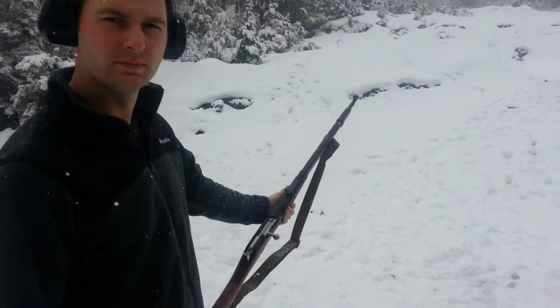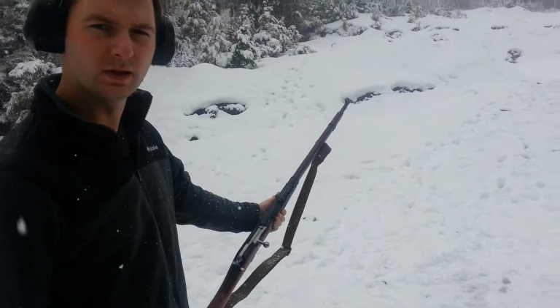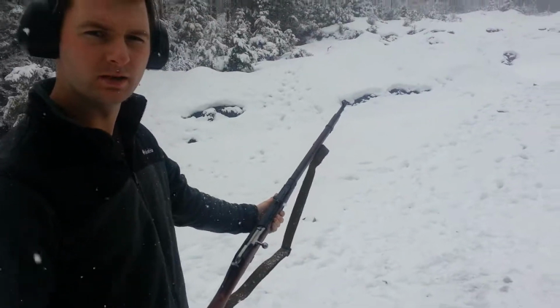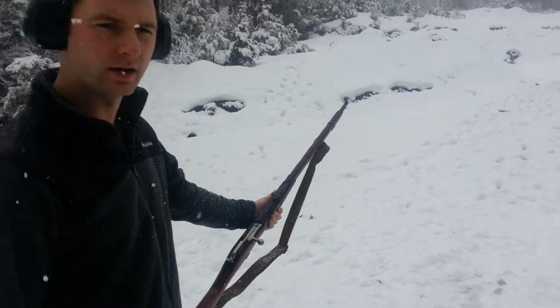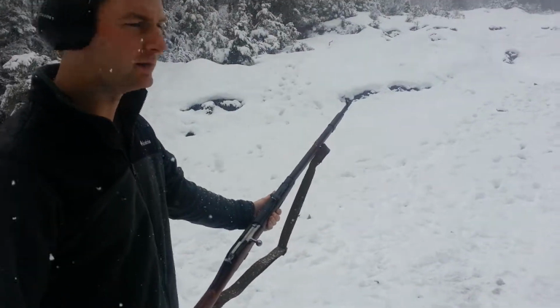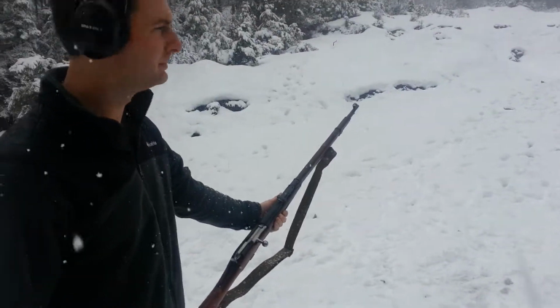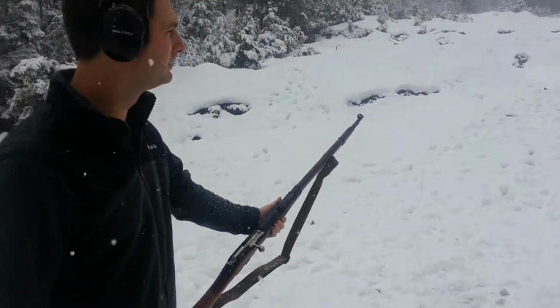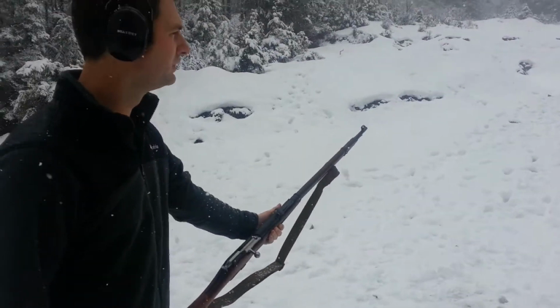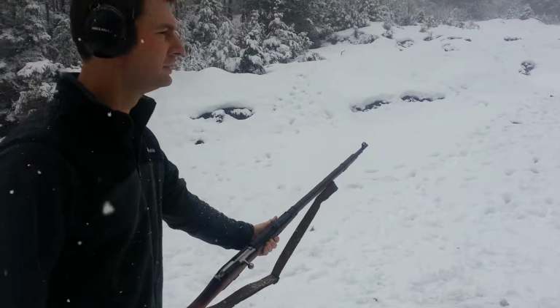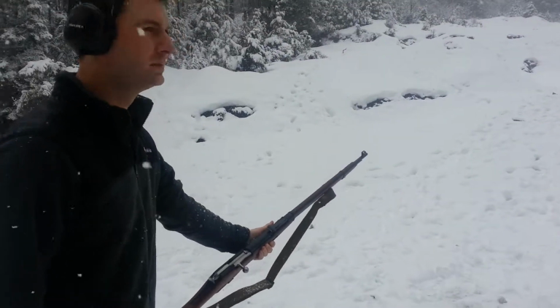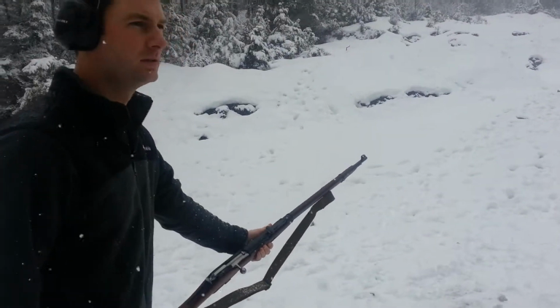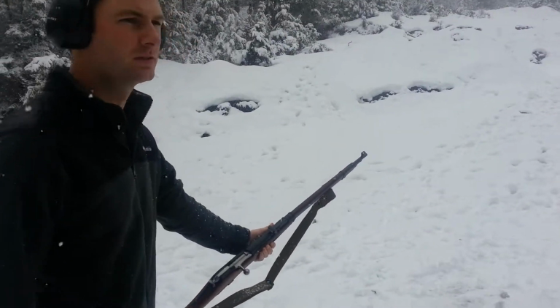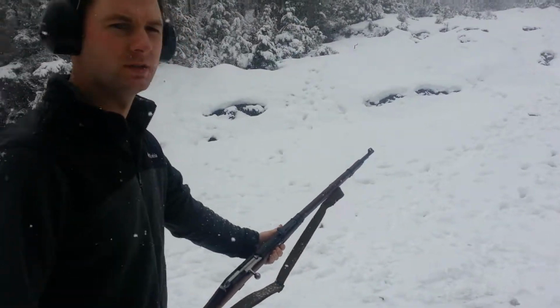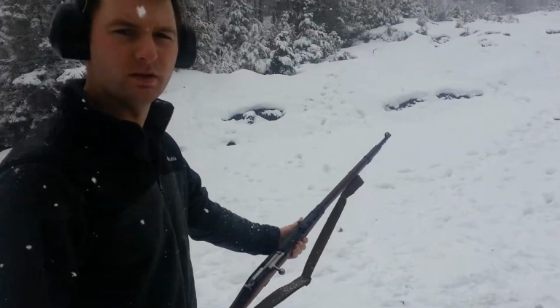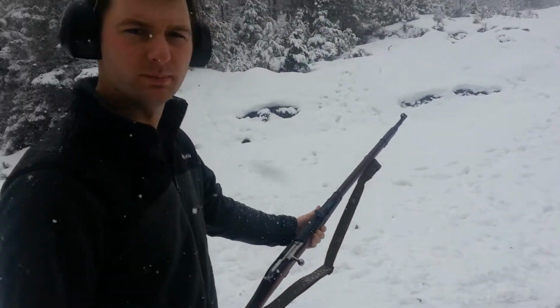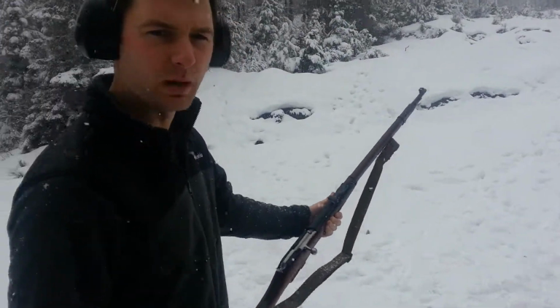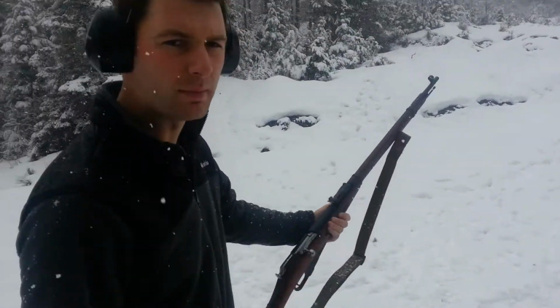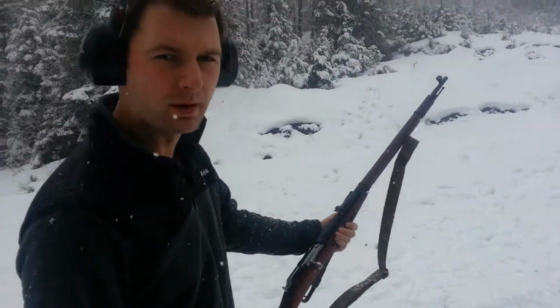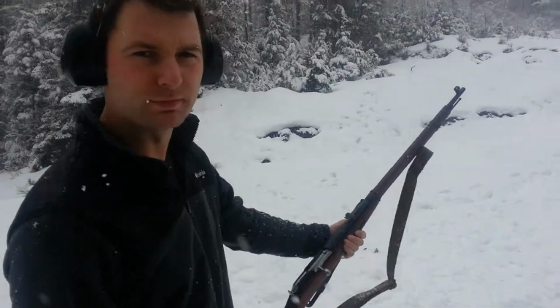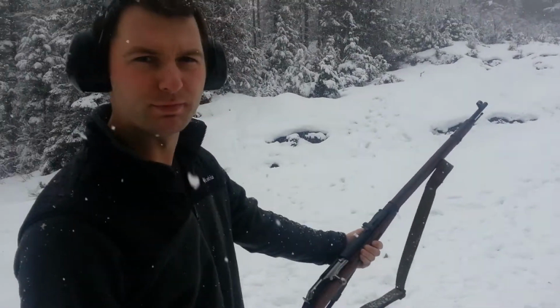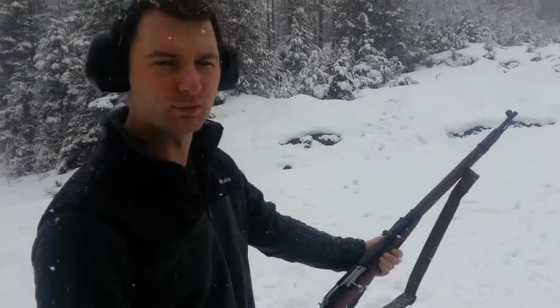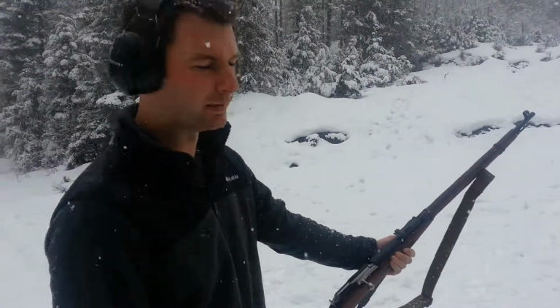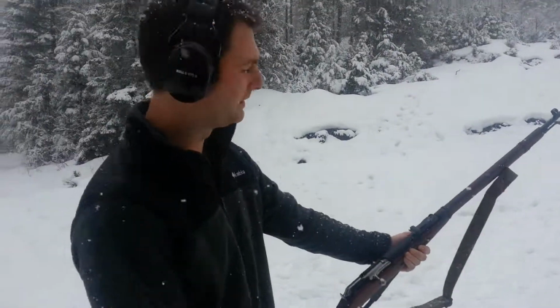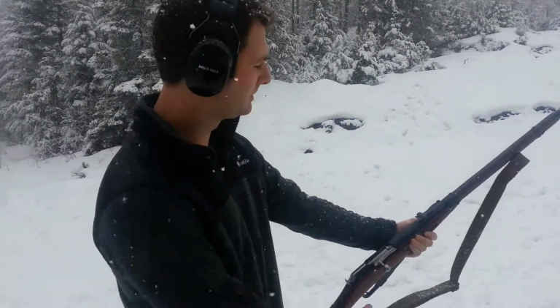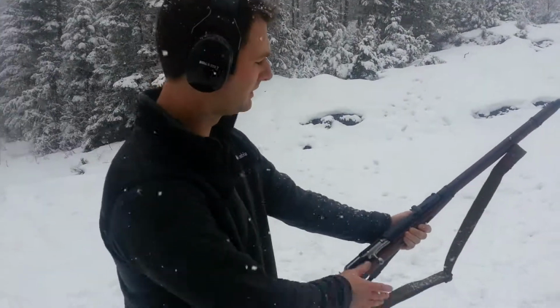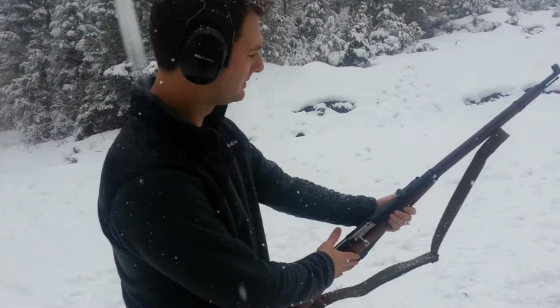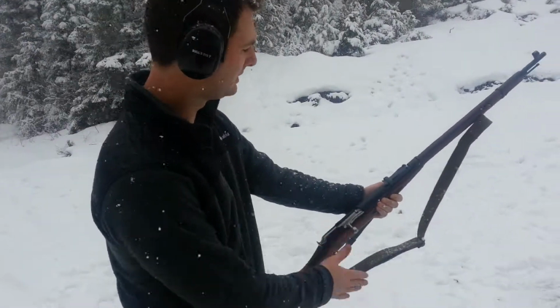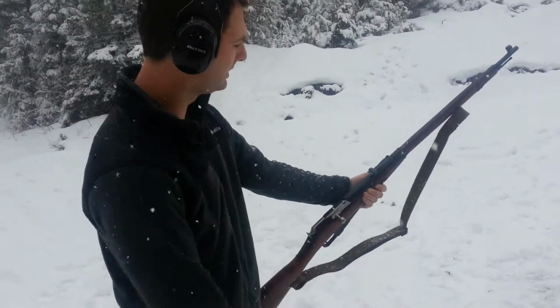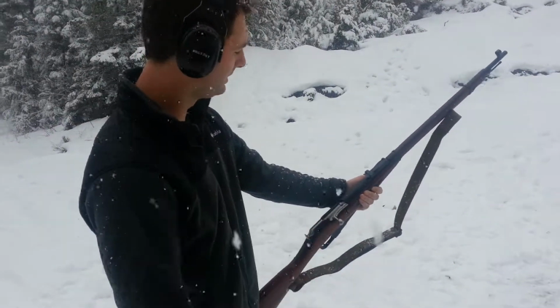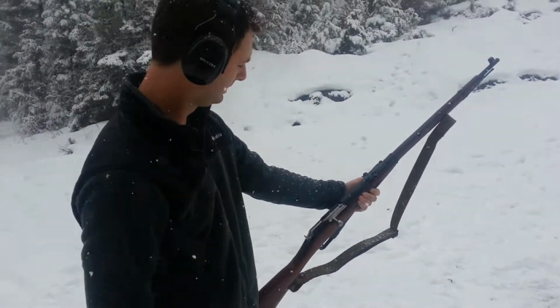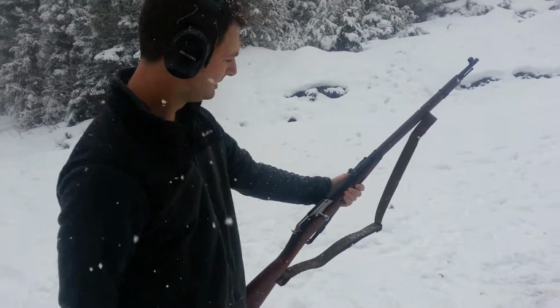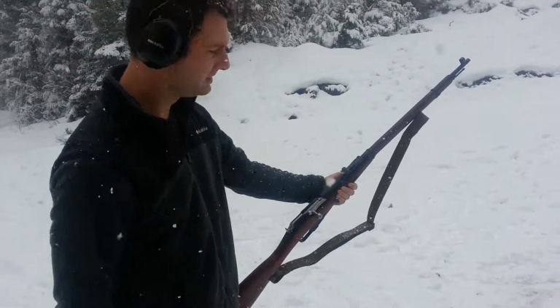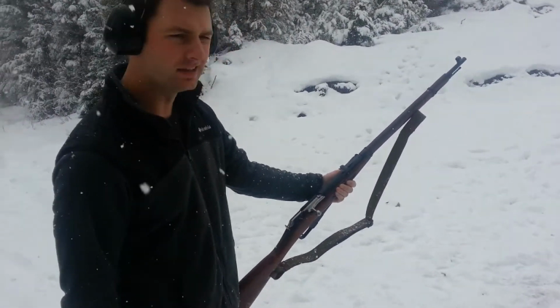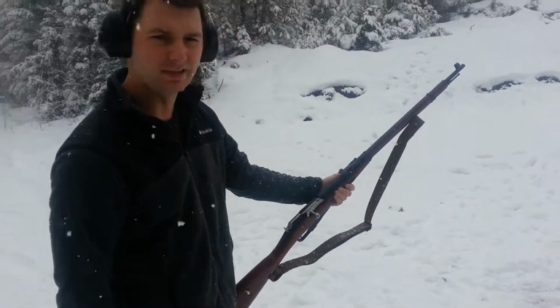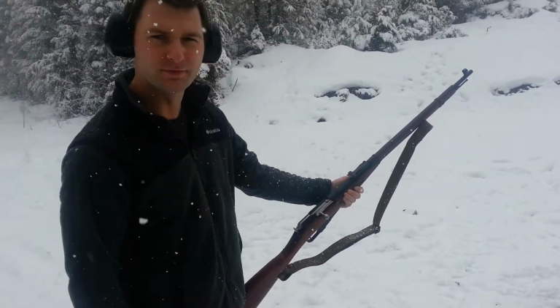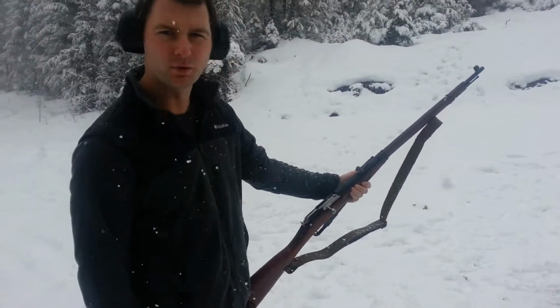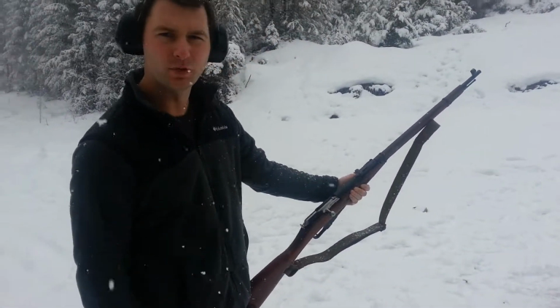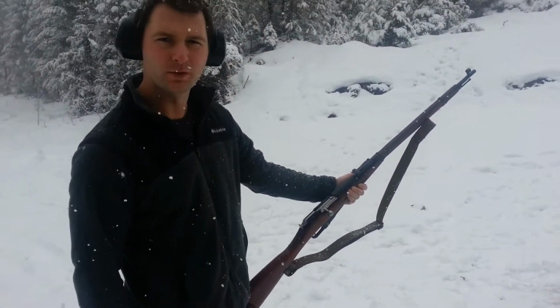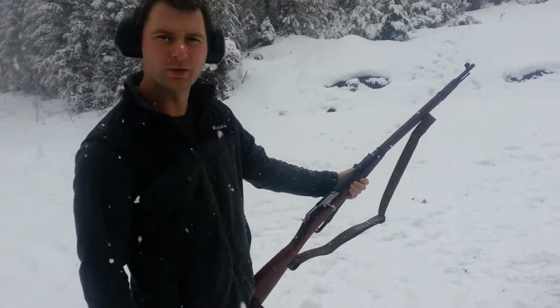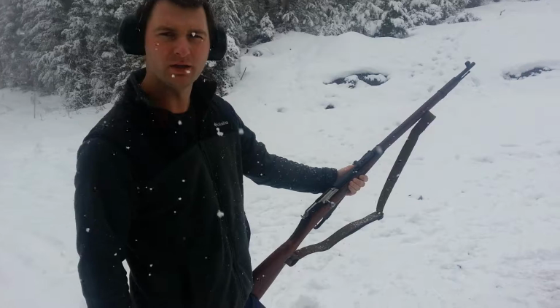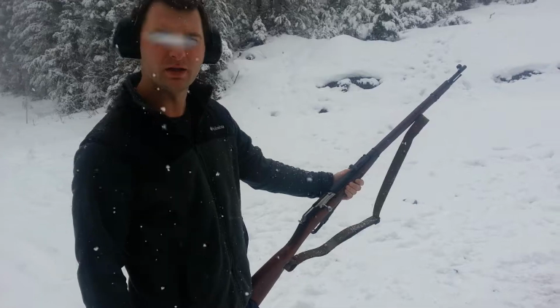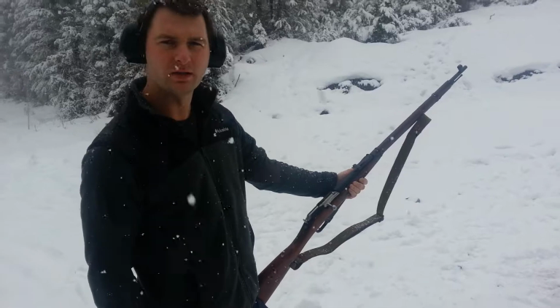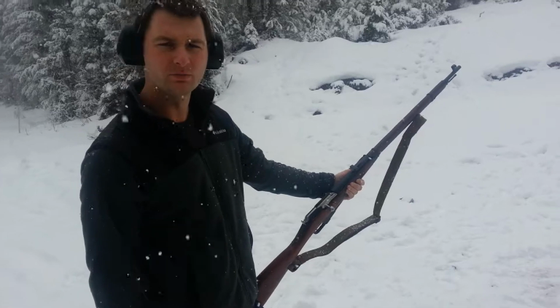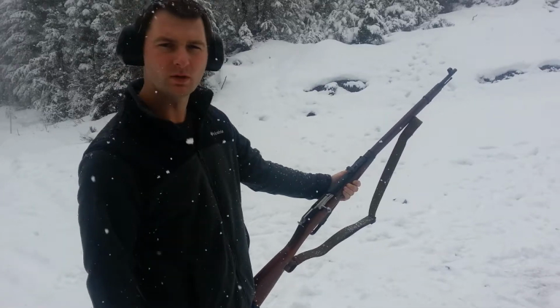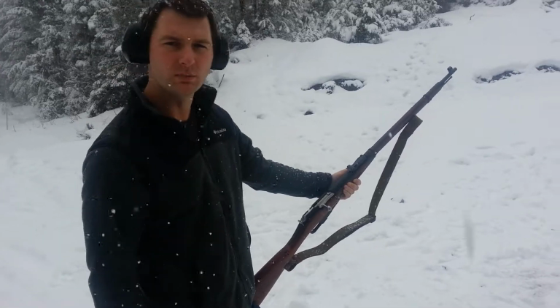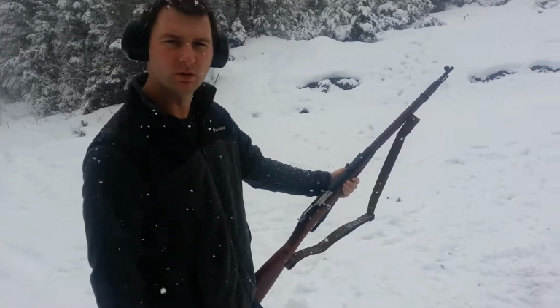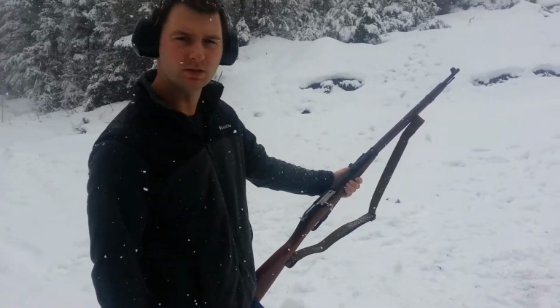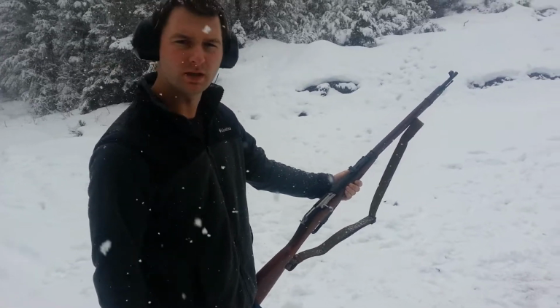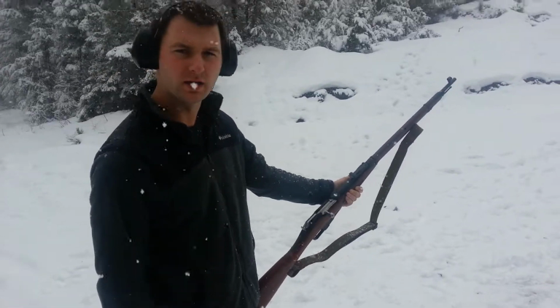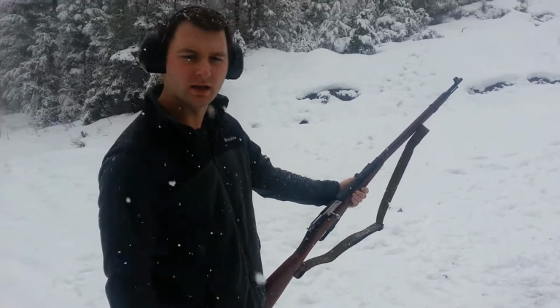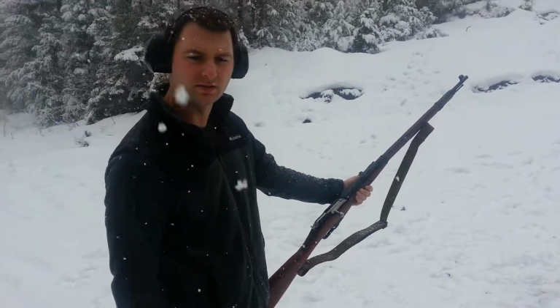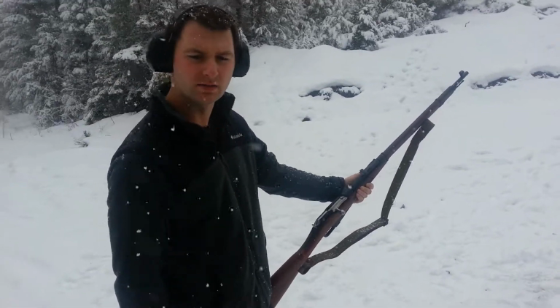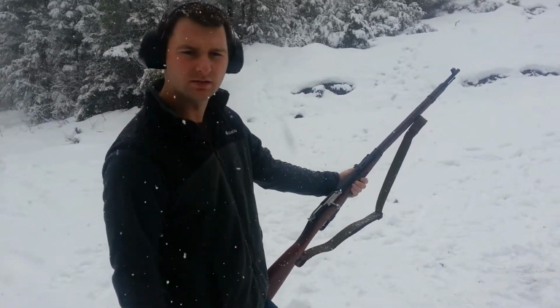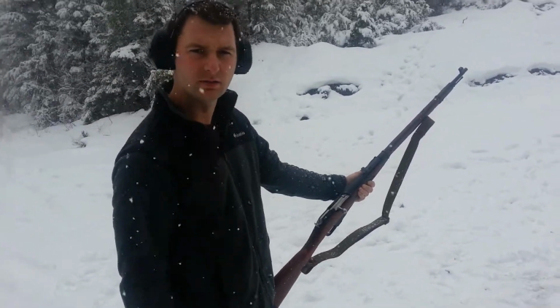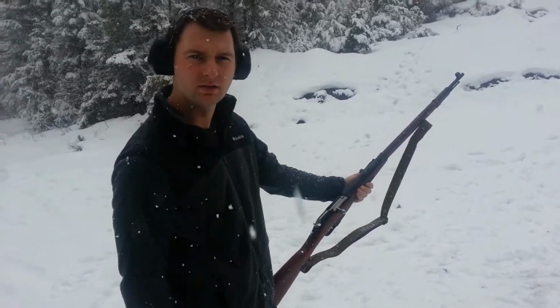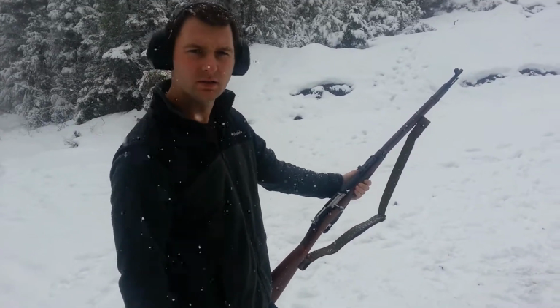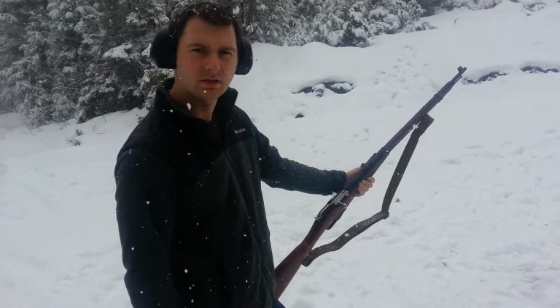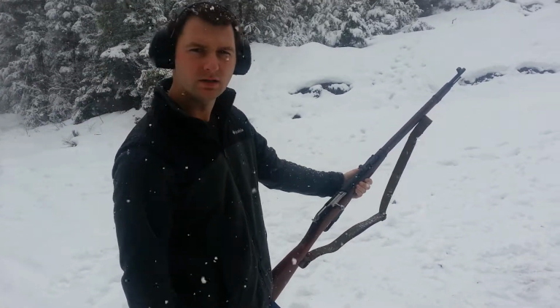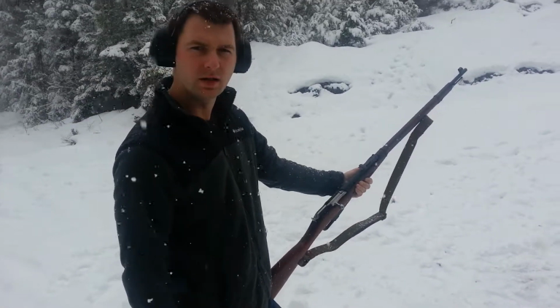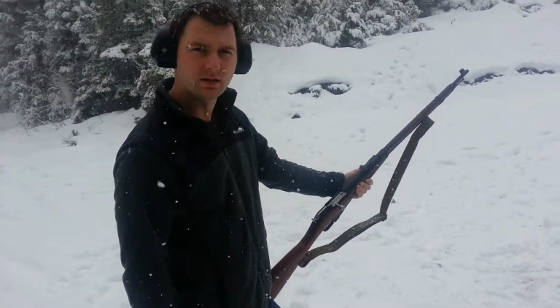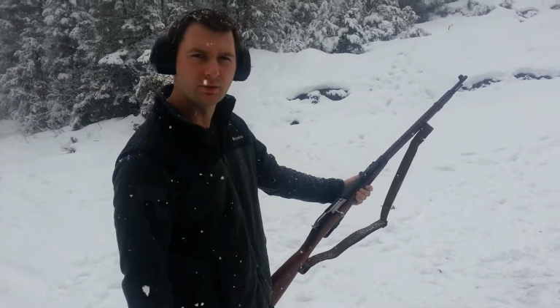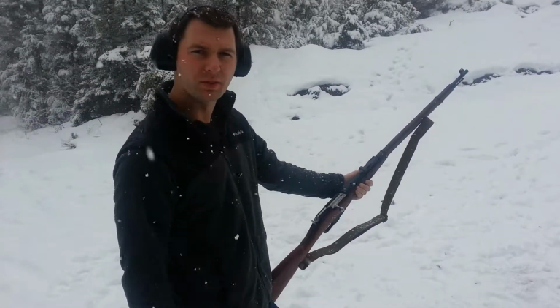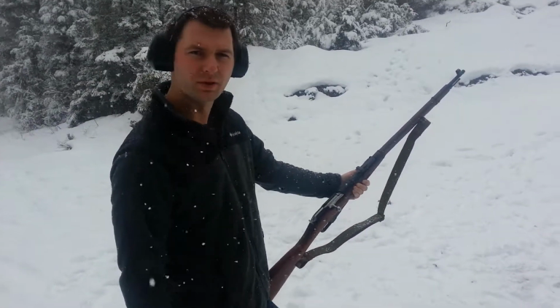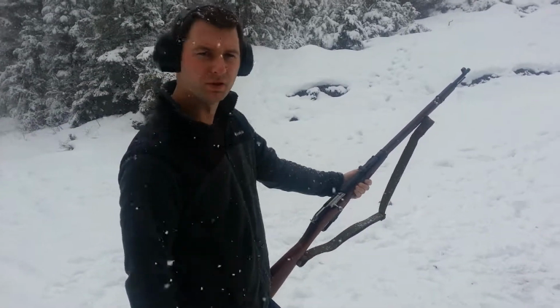Alrighty, just going to pop off a few rounds of this 1943 Mosin-Nagant 91/30.